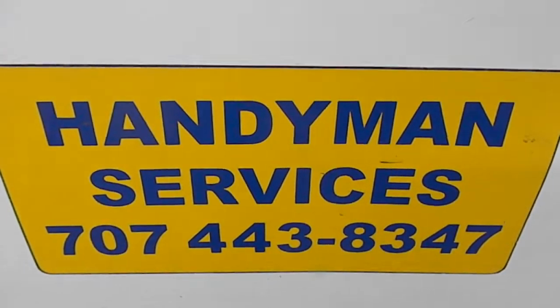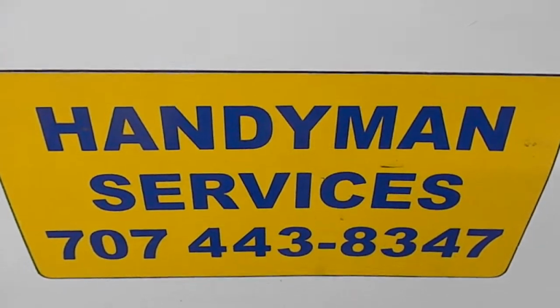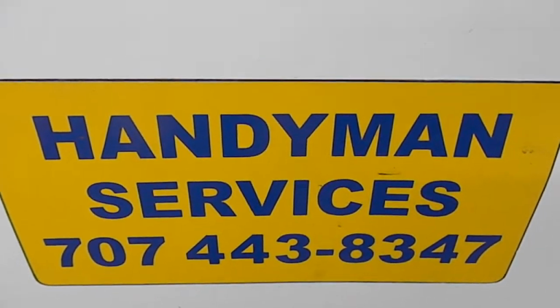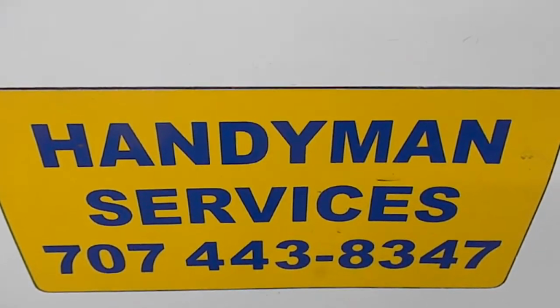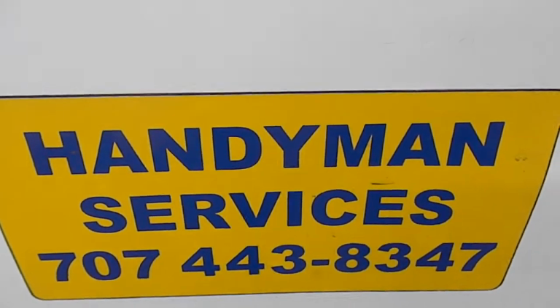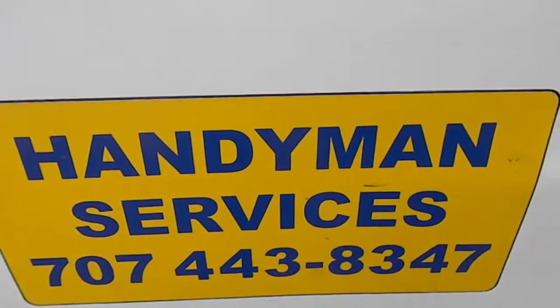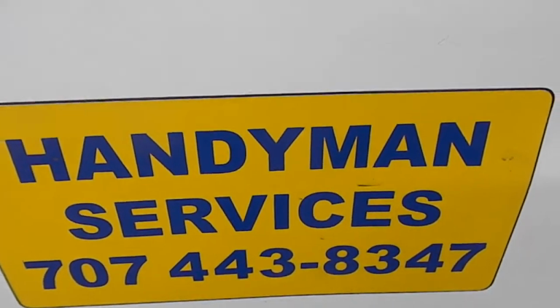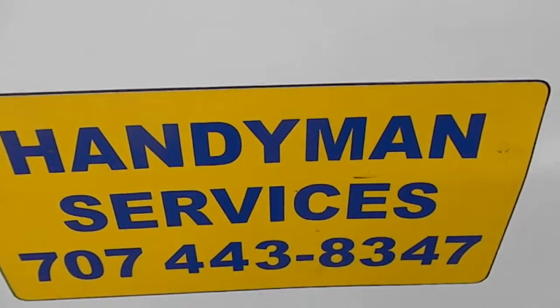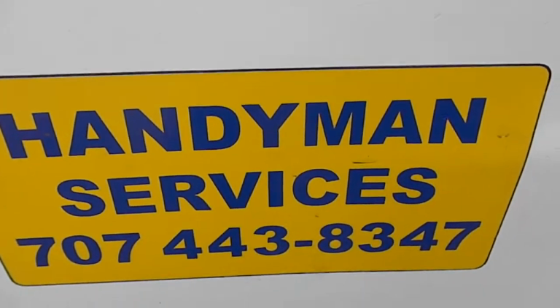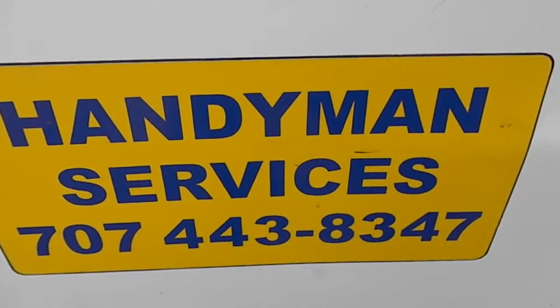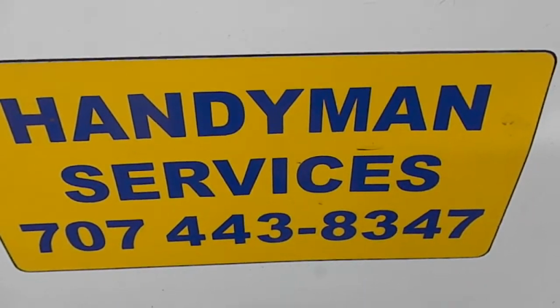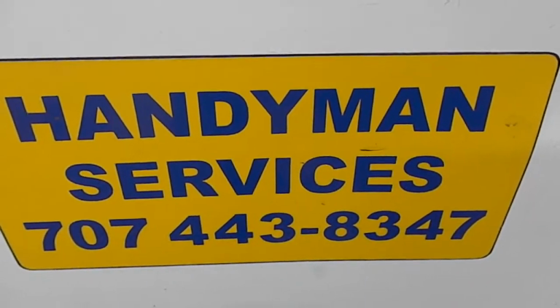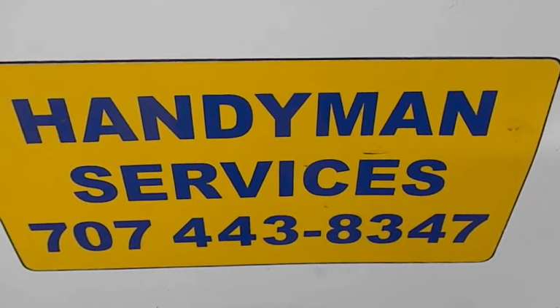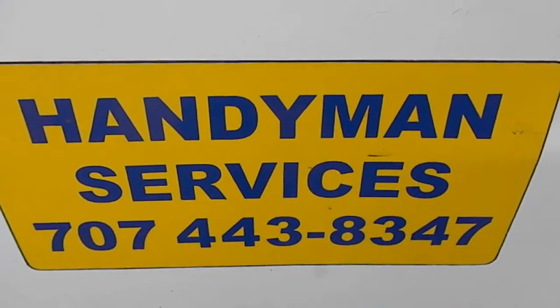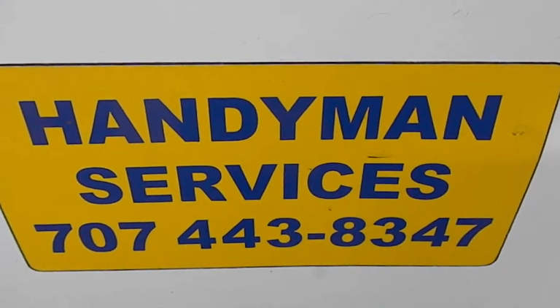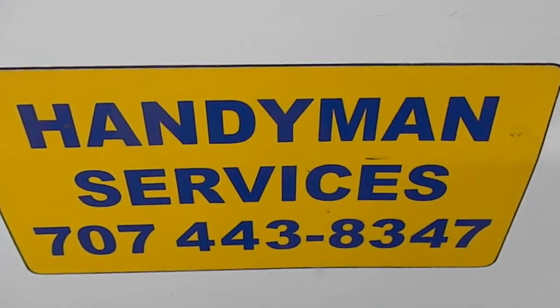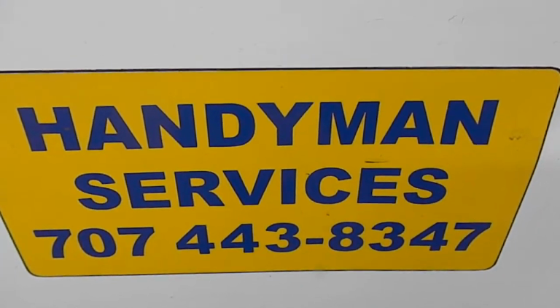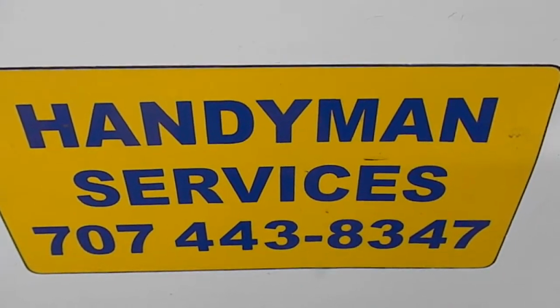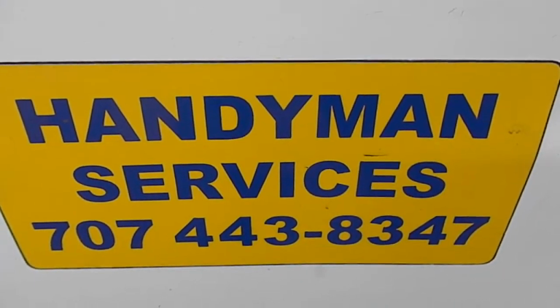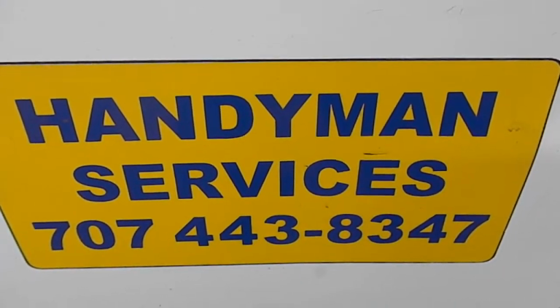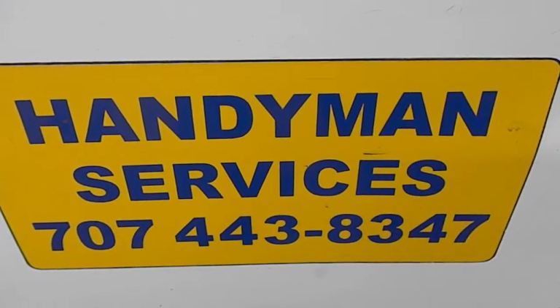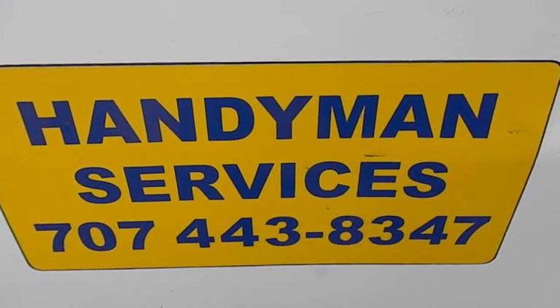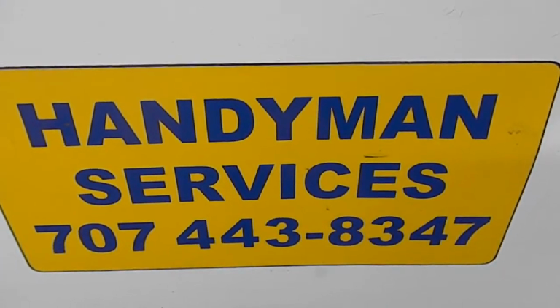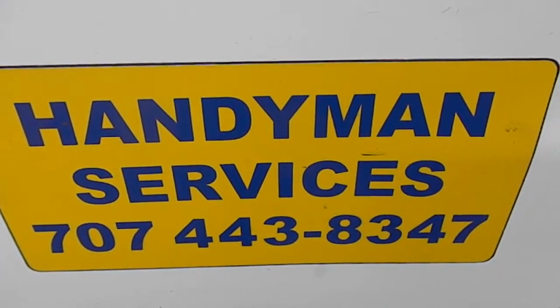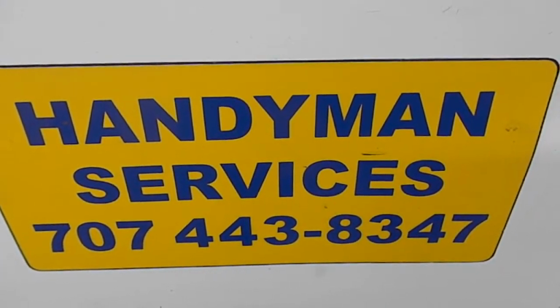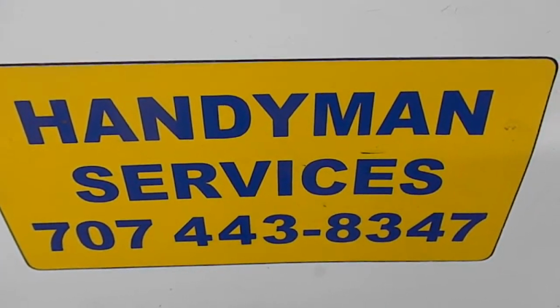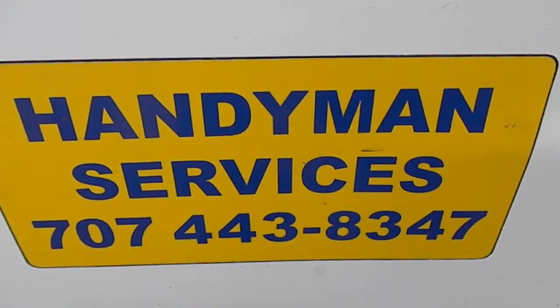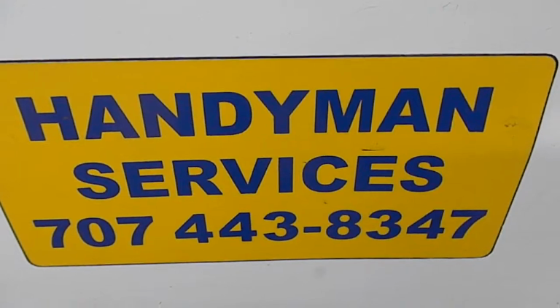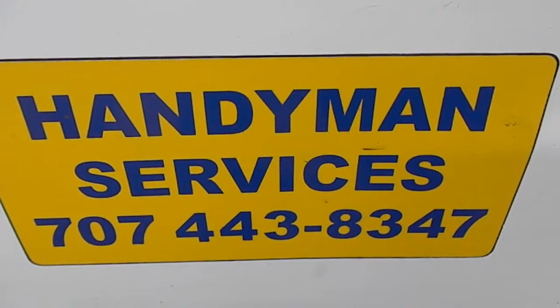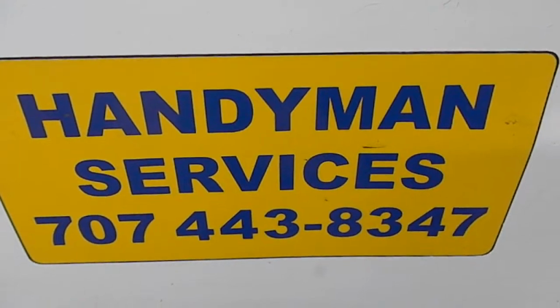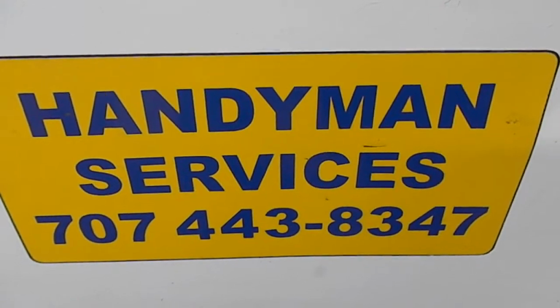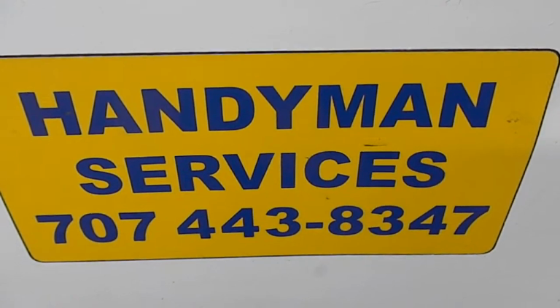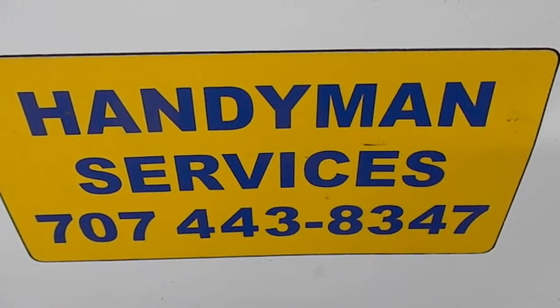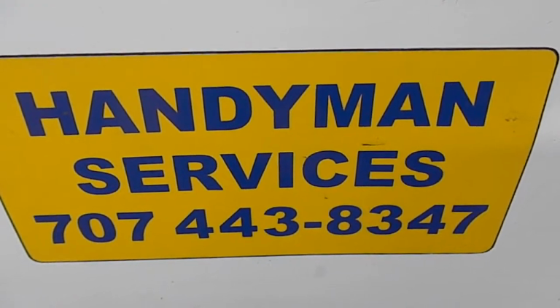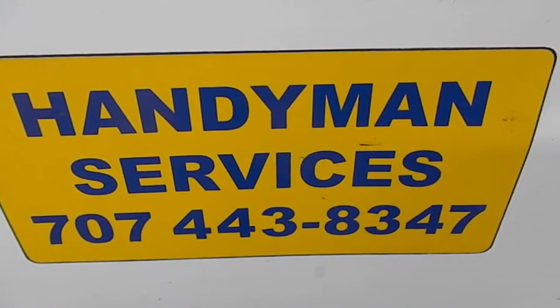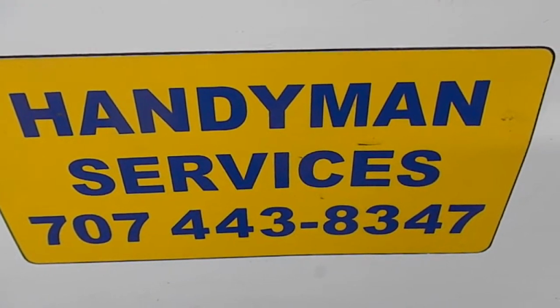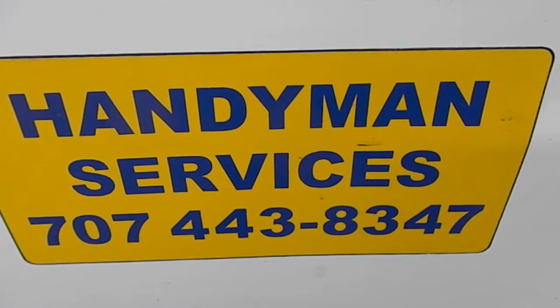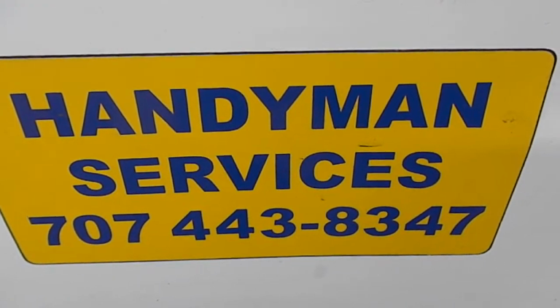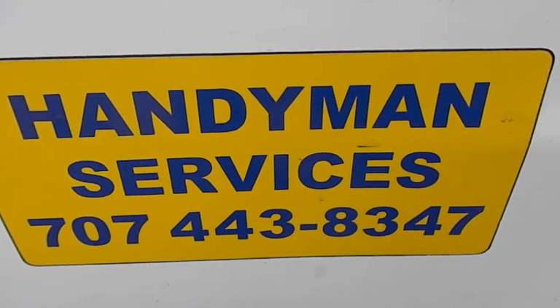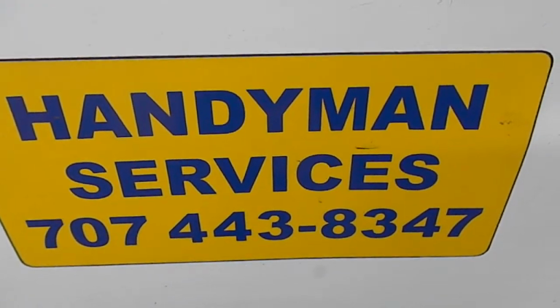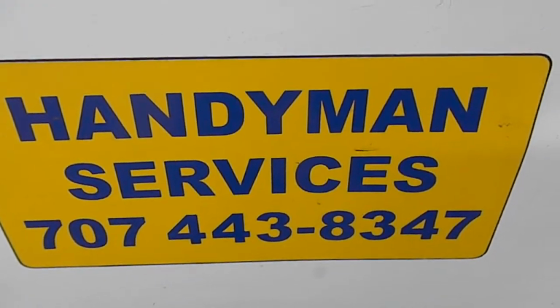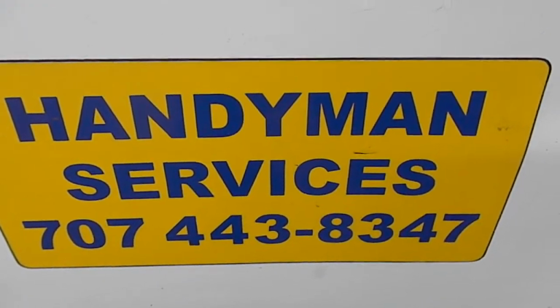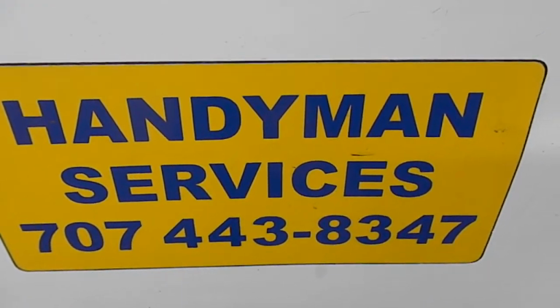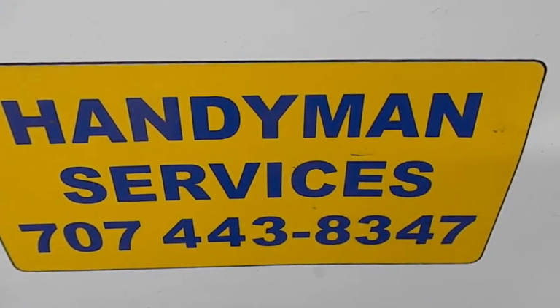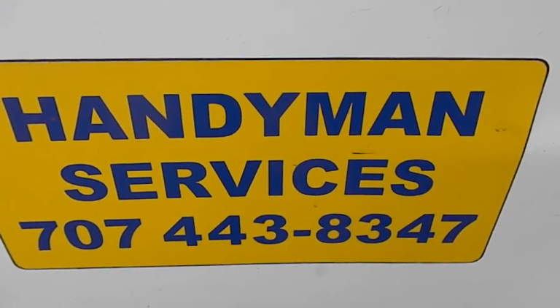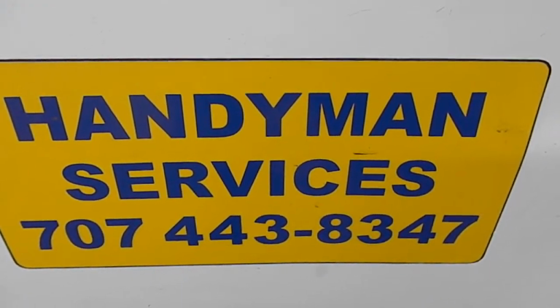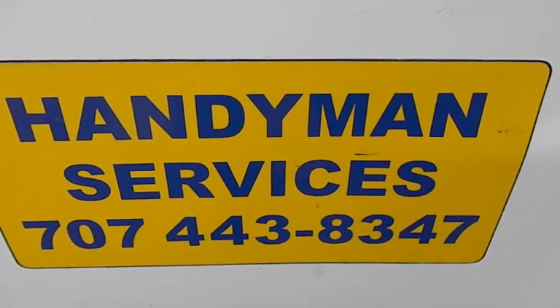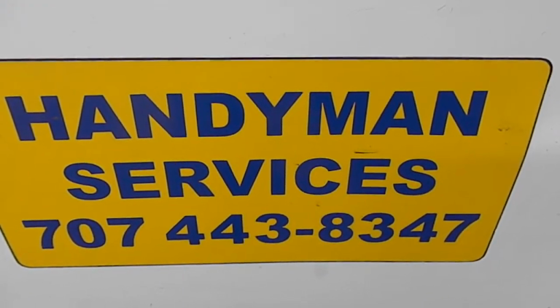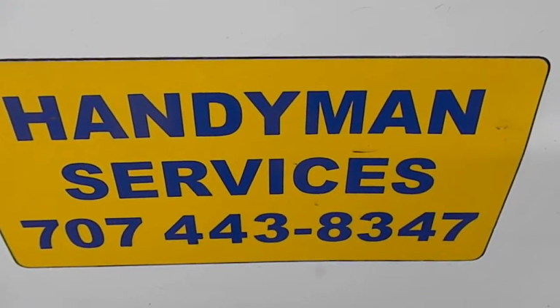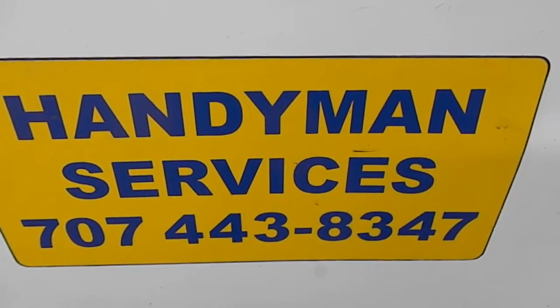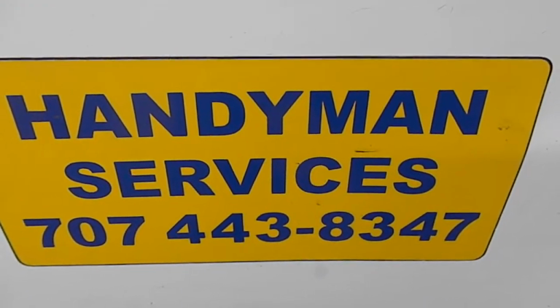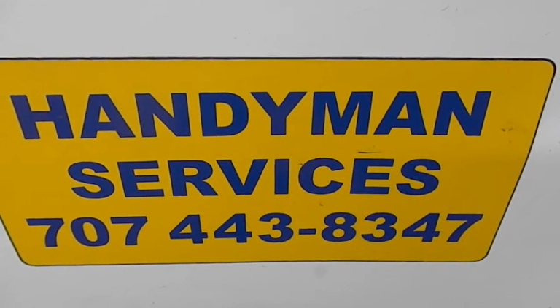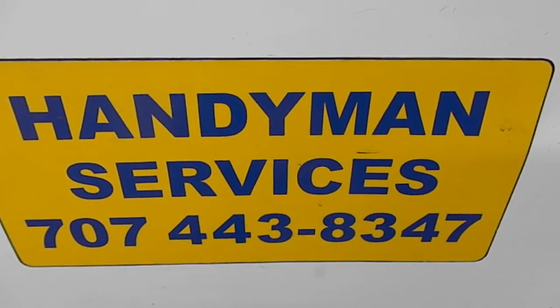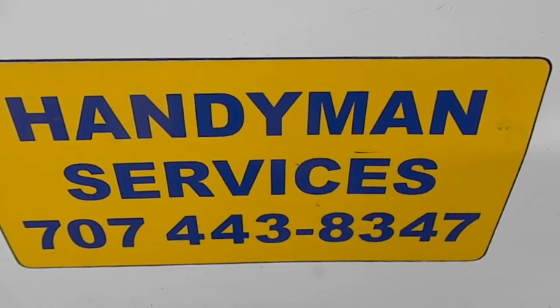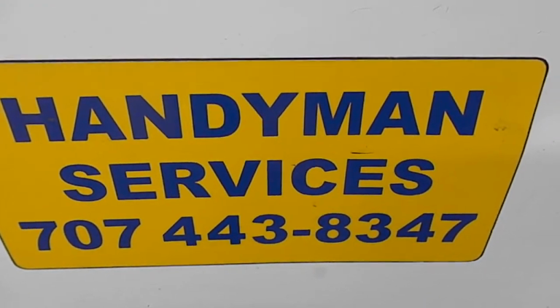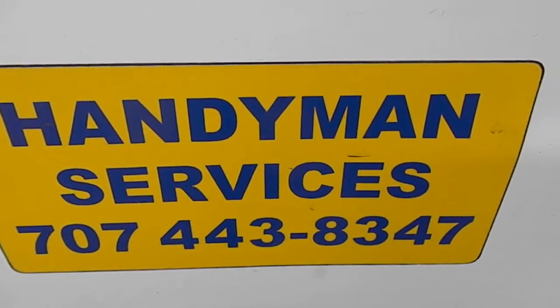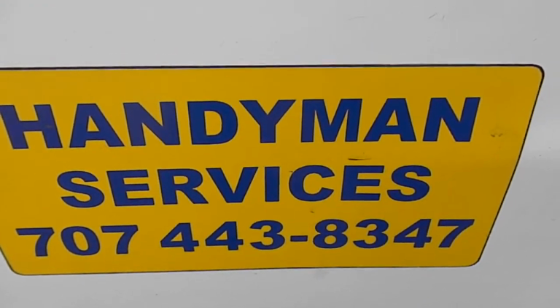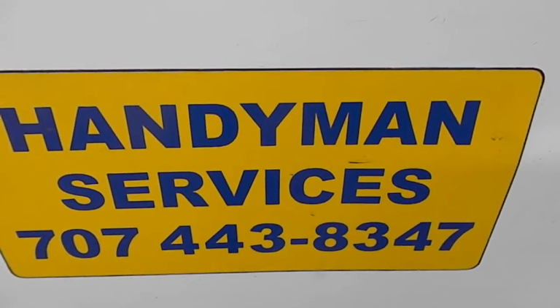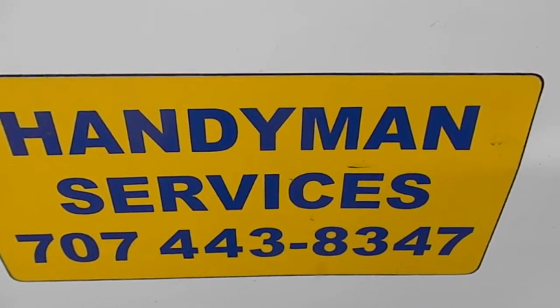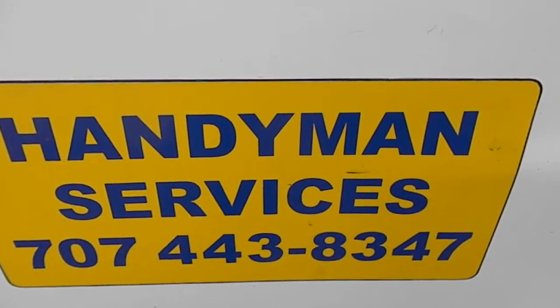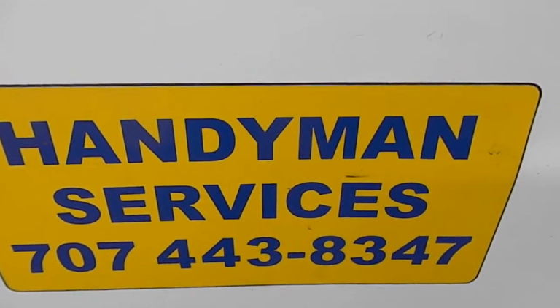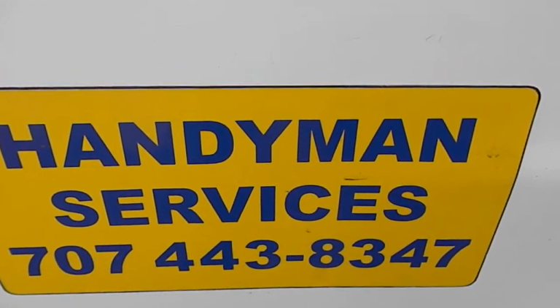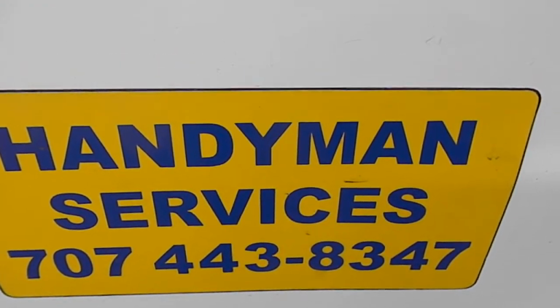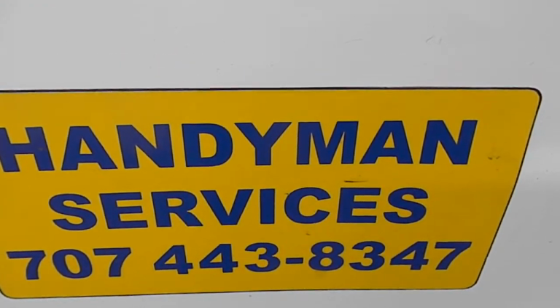Hi, it's Bill the Handyman. Today we're going to talk about repairing bicycles a little bit.